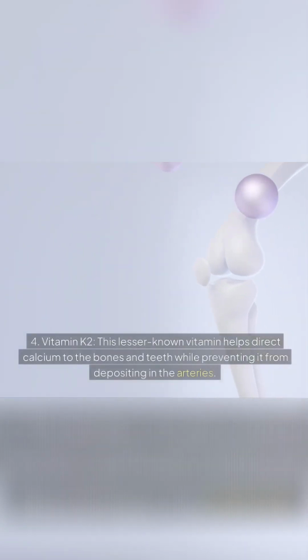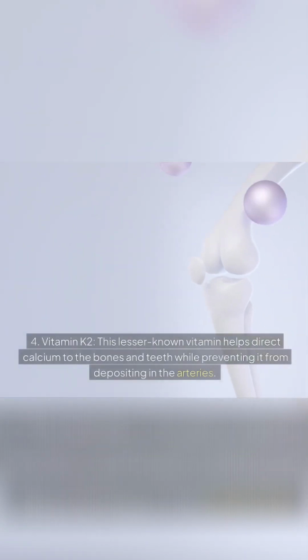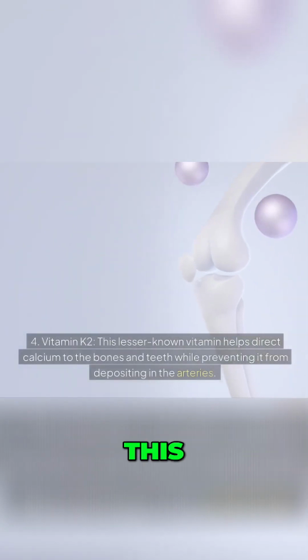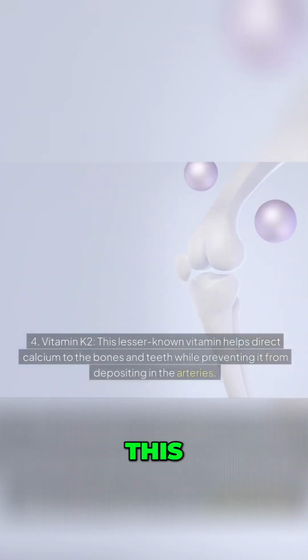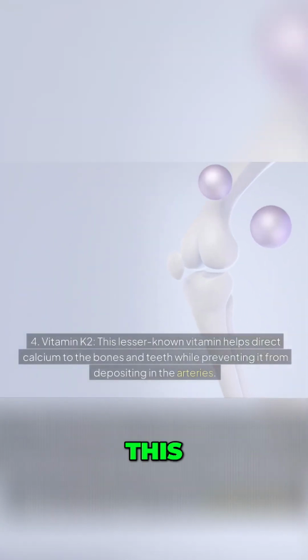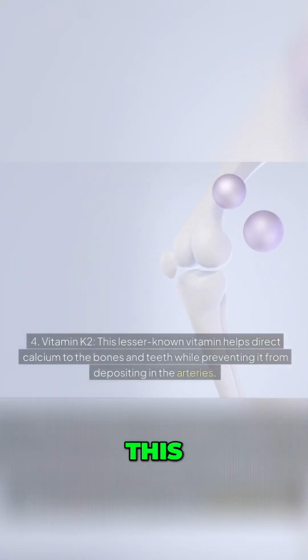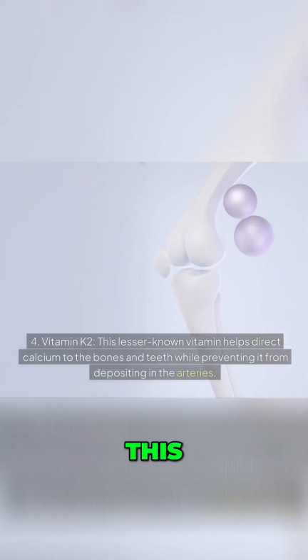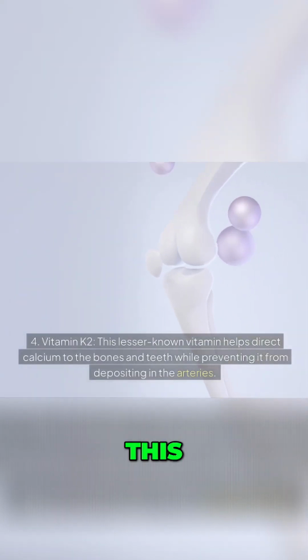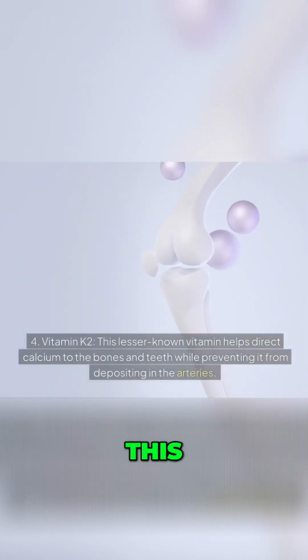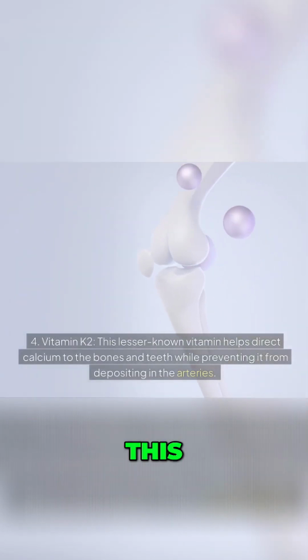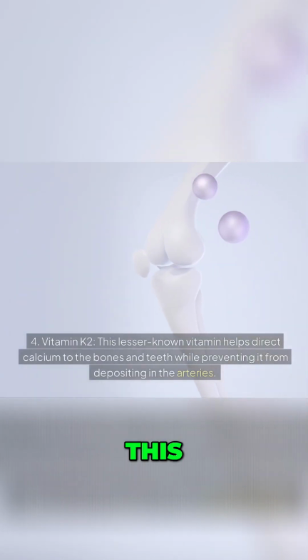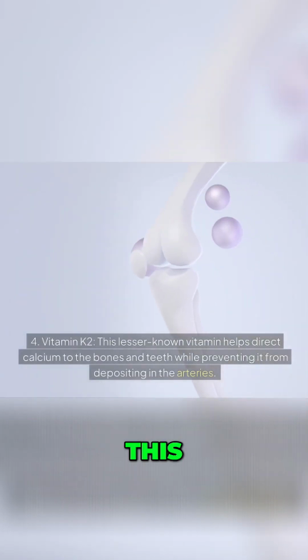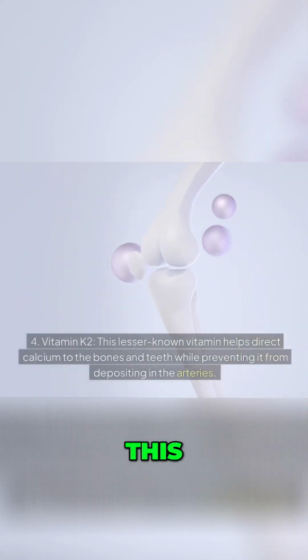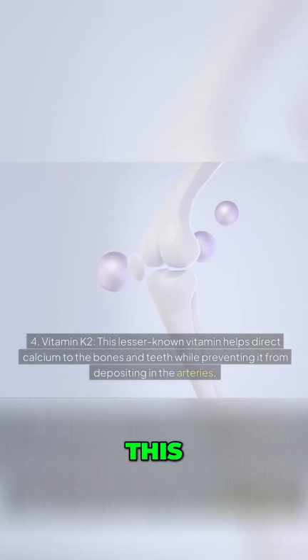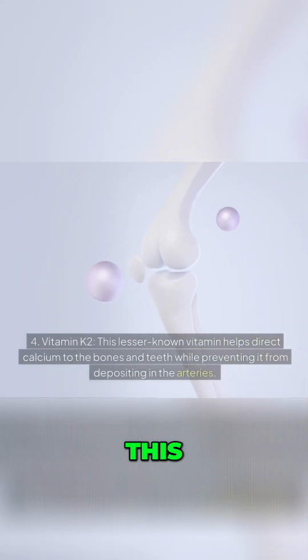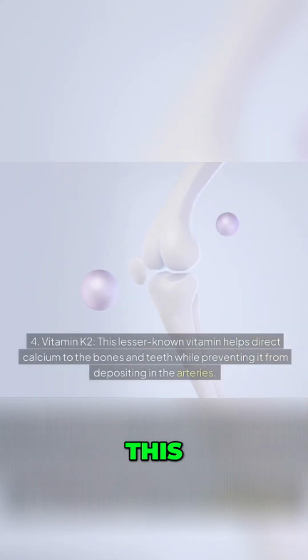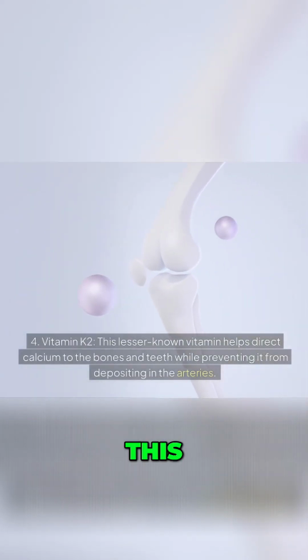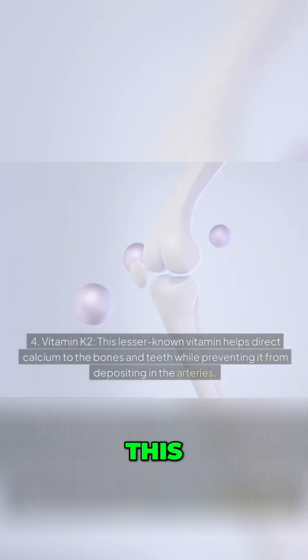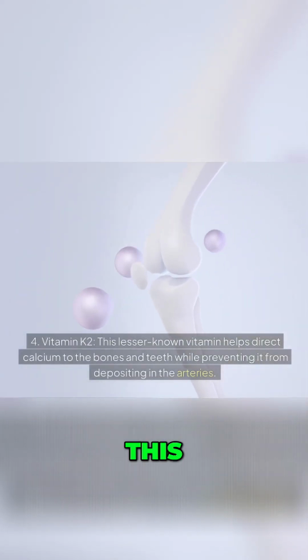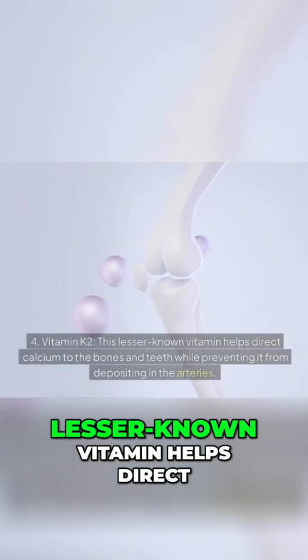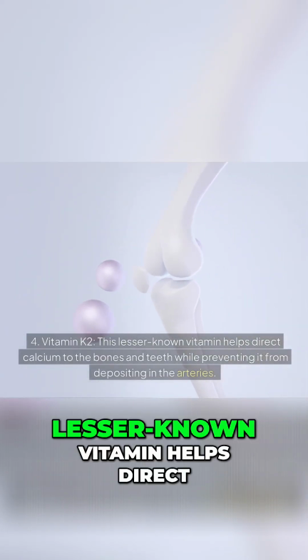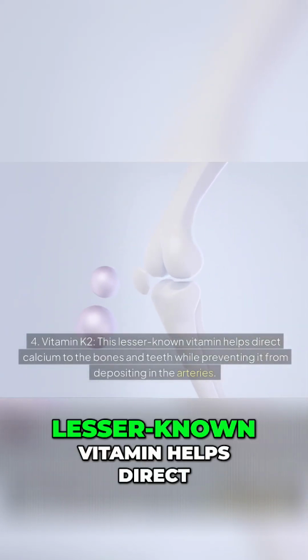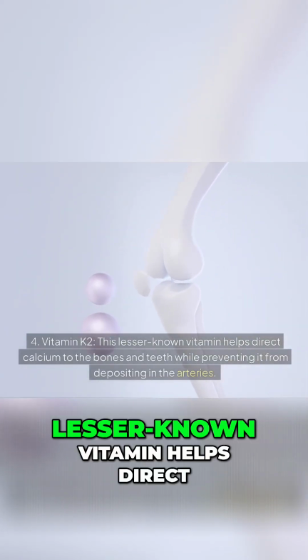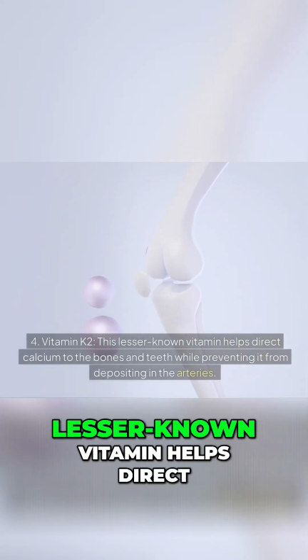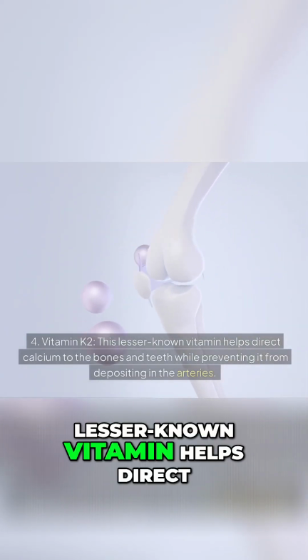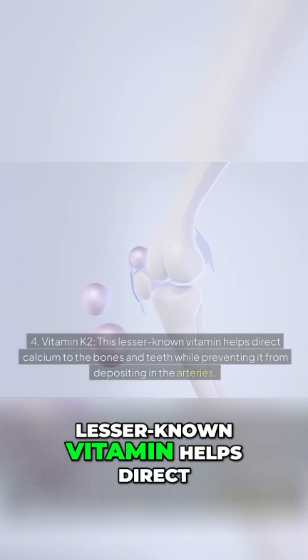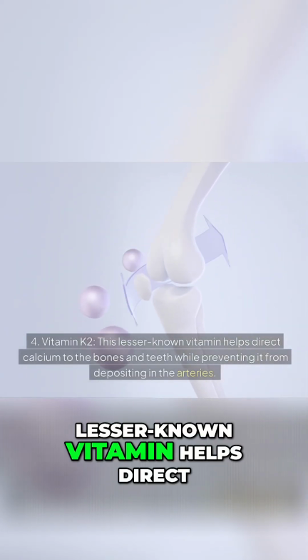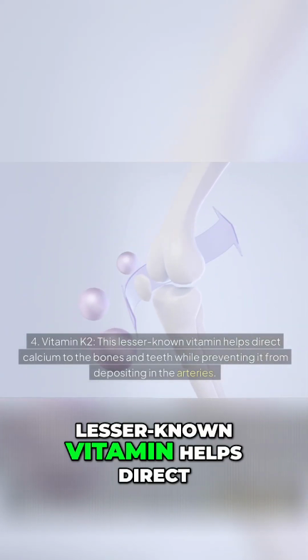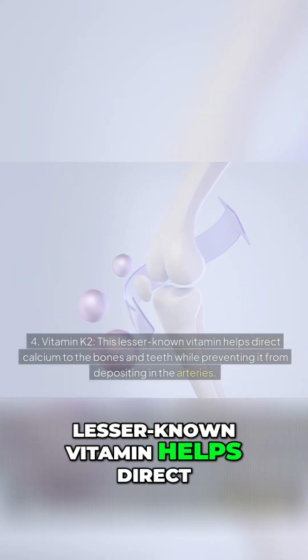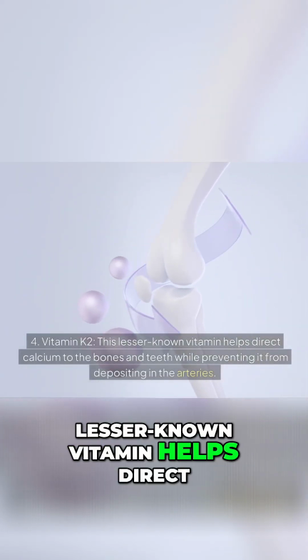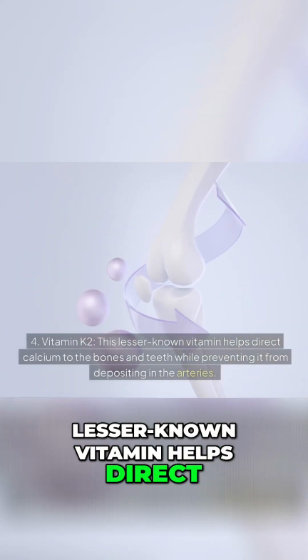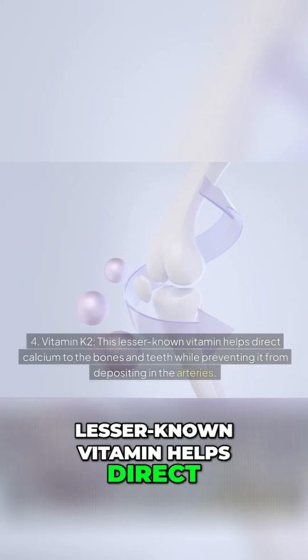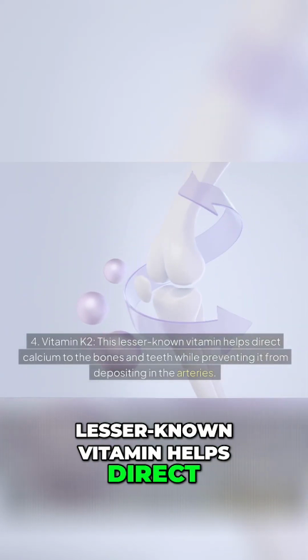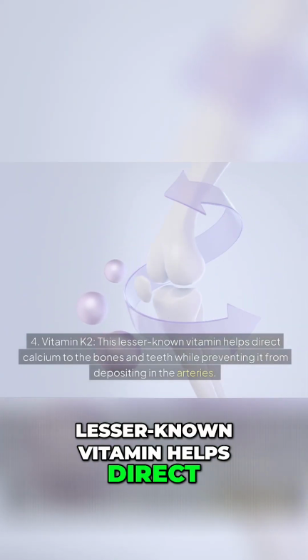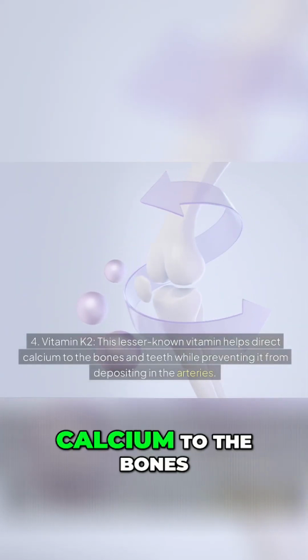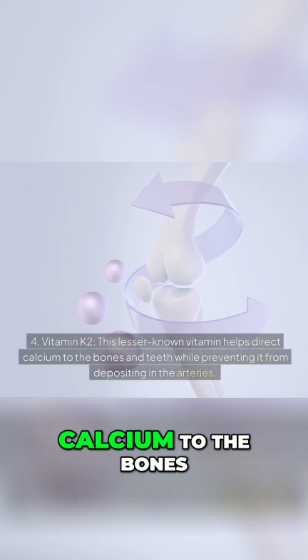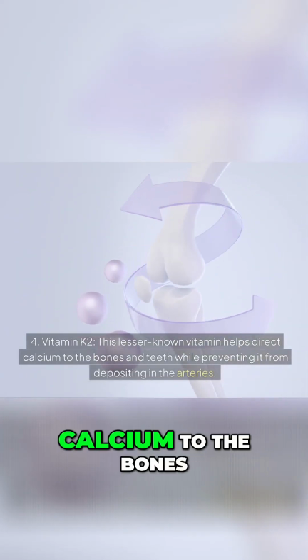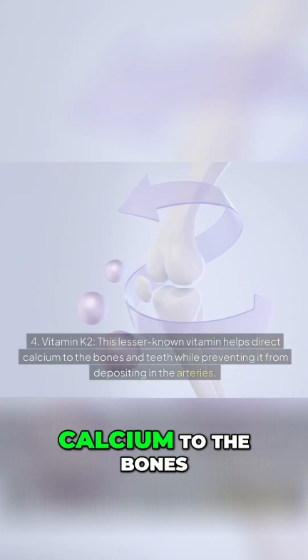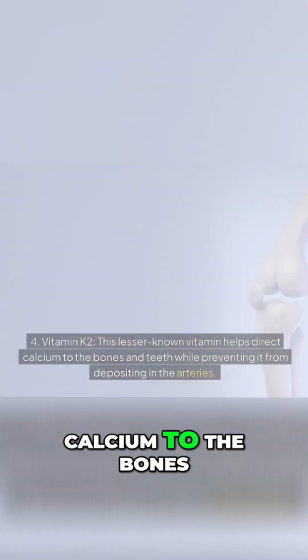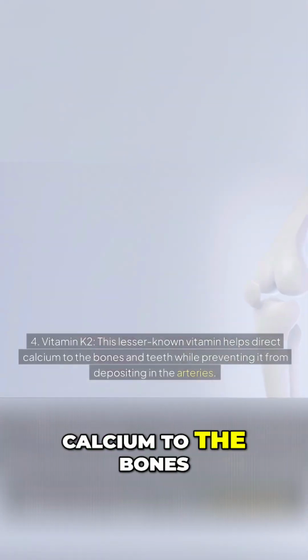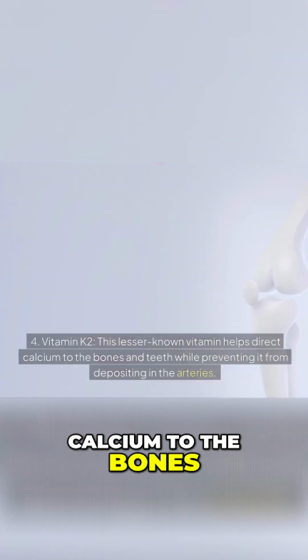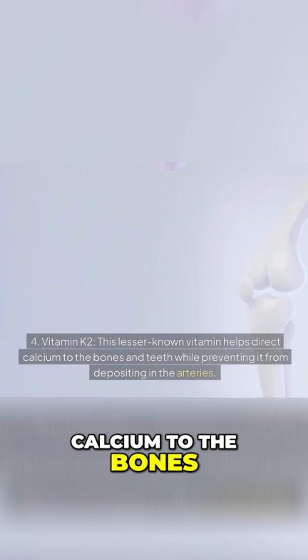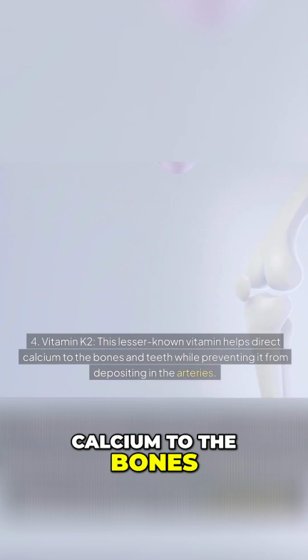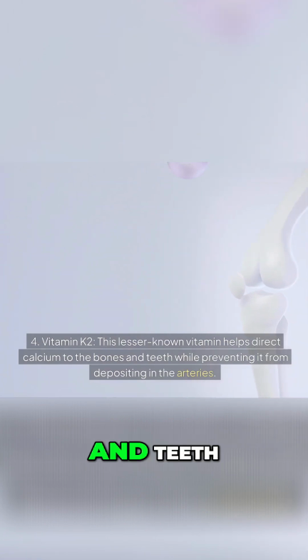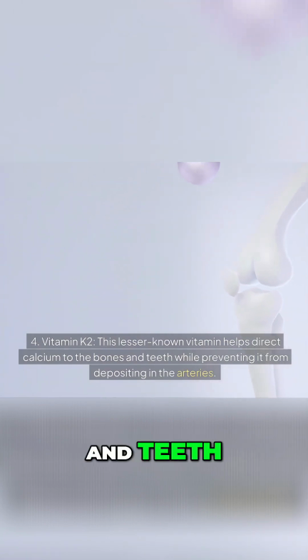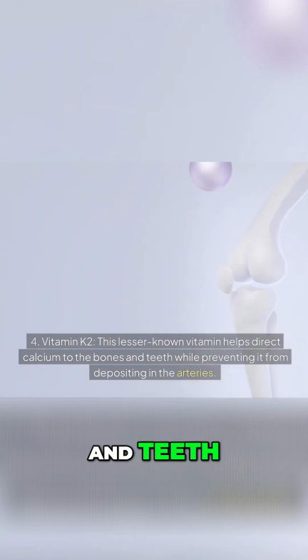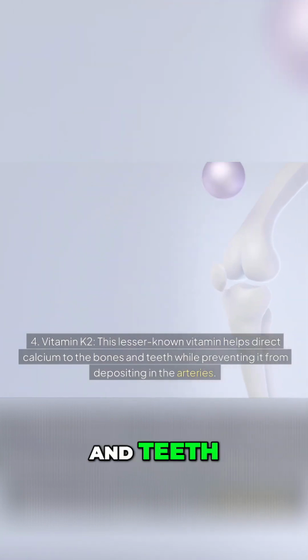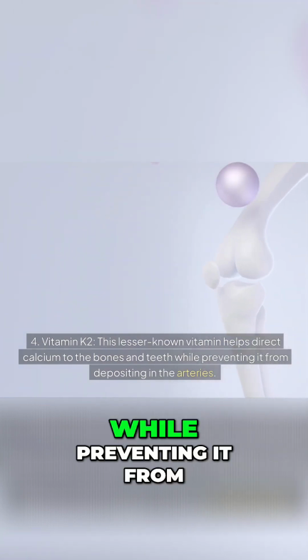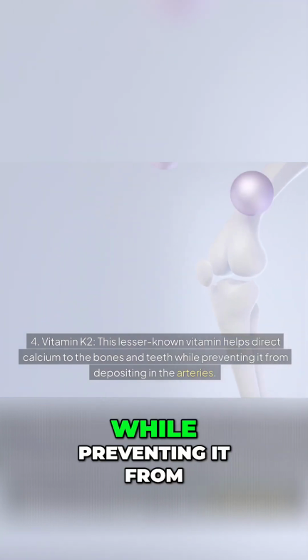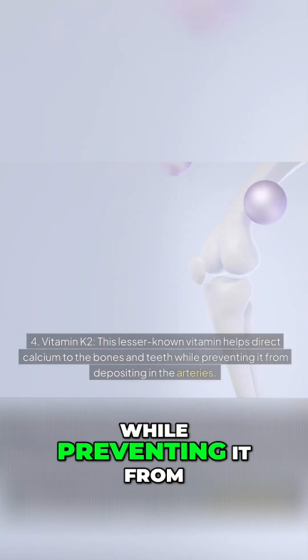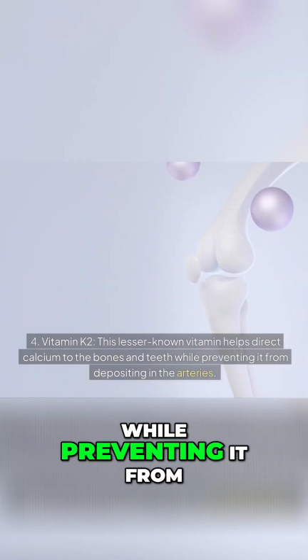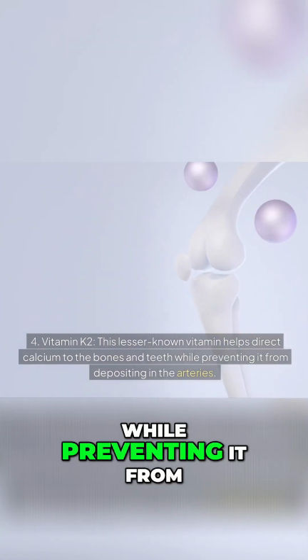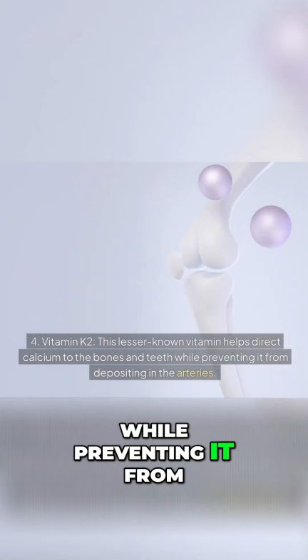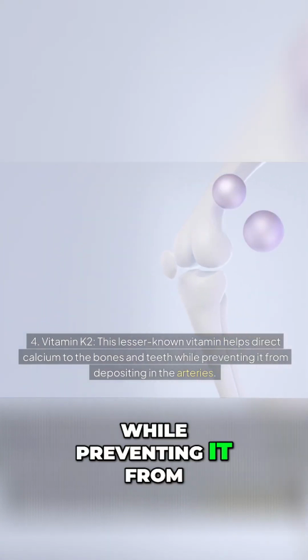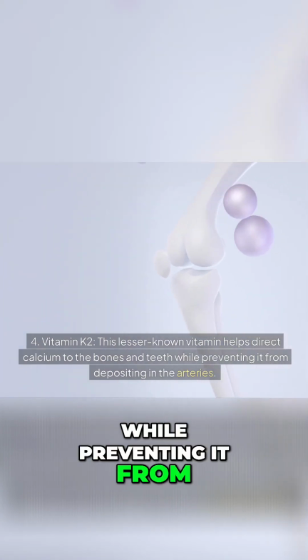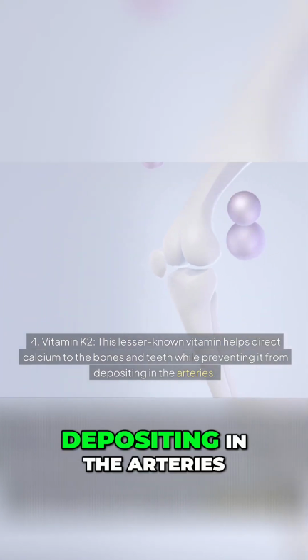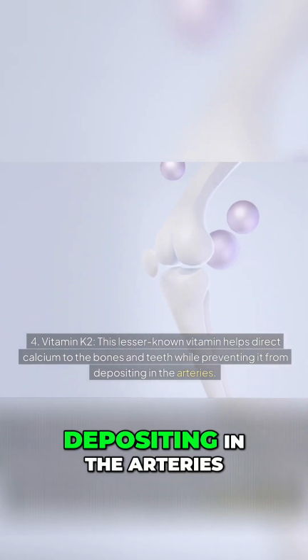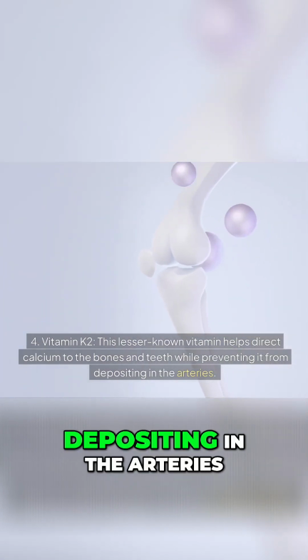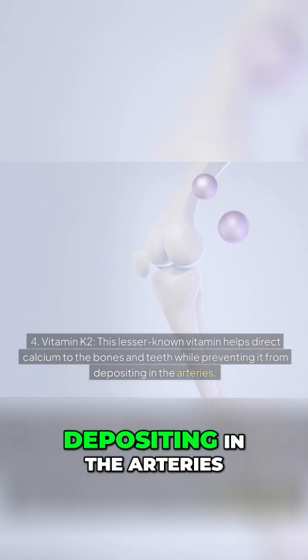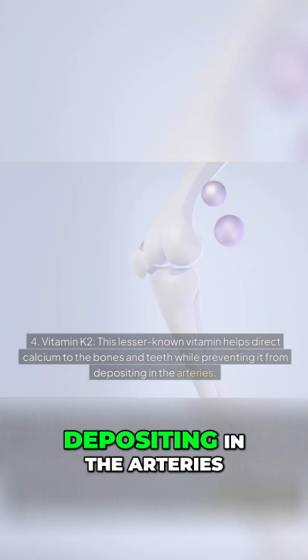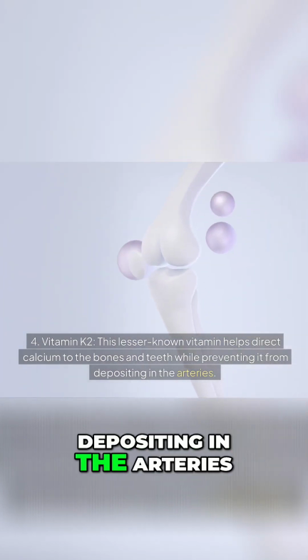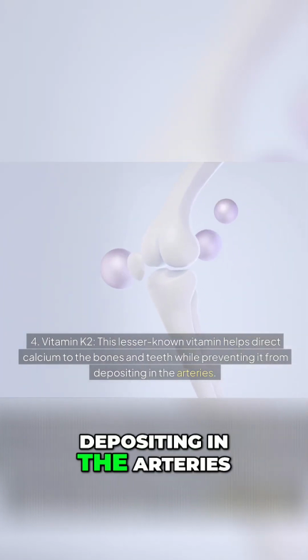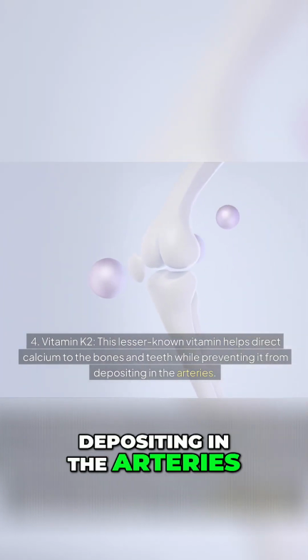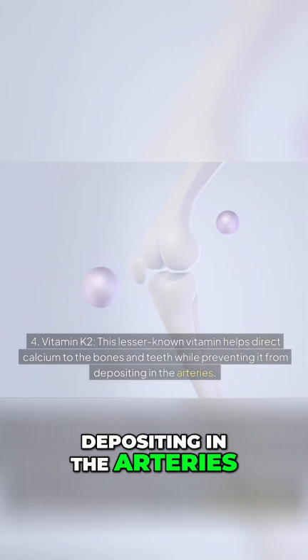Number four: Vitamin K2. This lesser-known vitamin helps direct calcium to the bones and teeth while preventing it from depositing in the arteries.